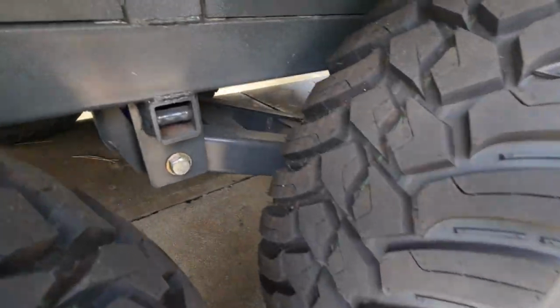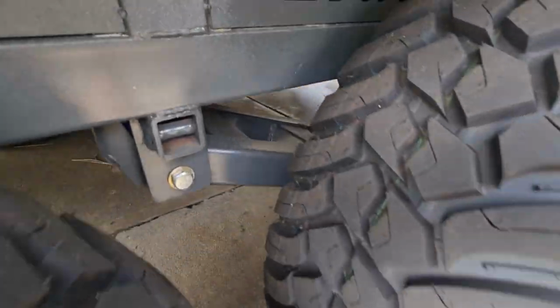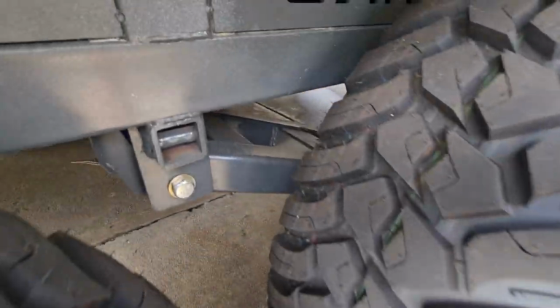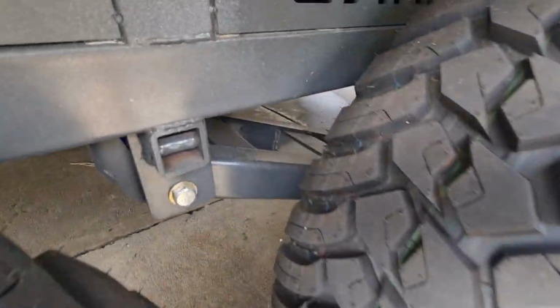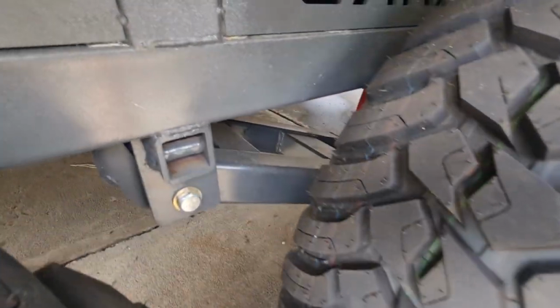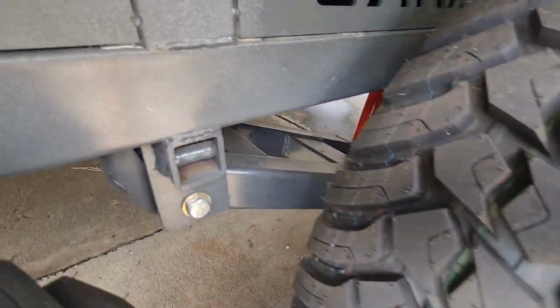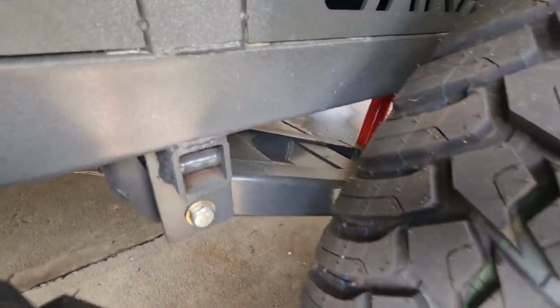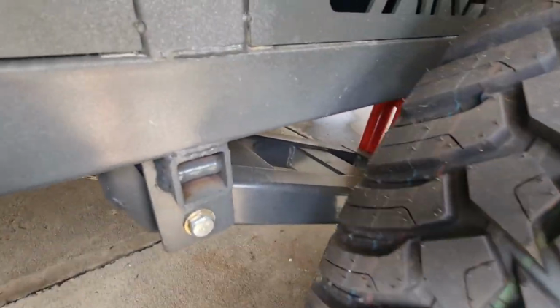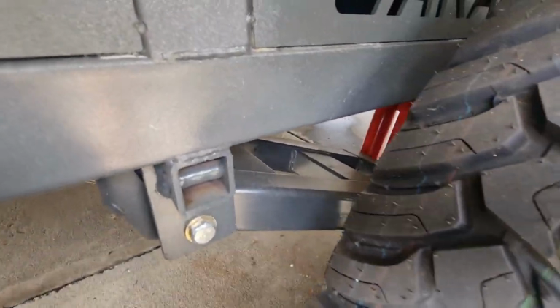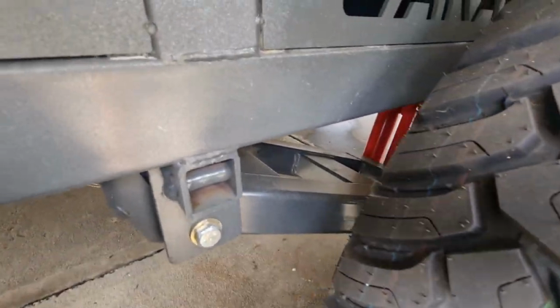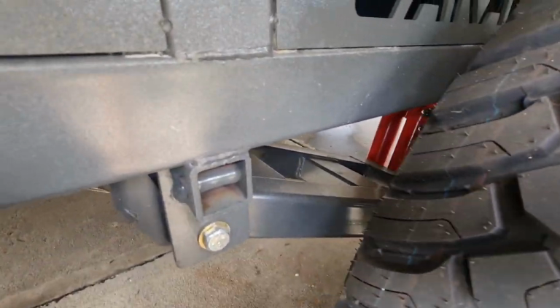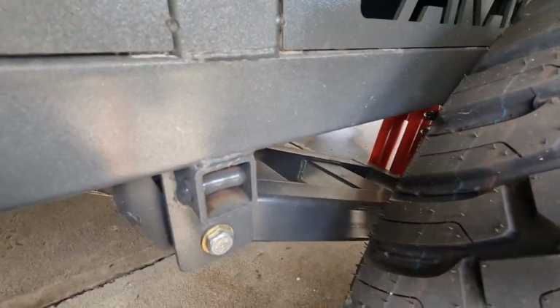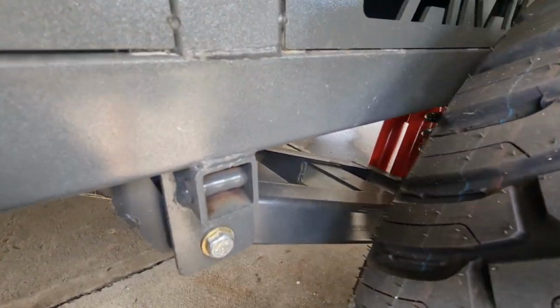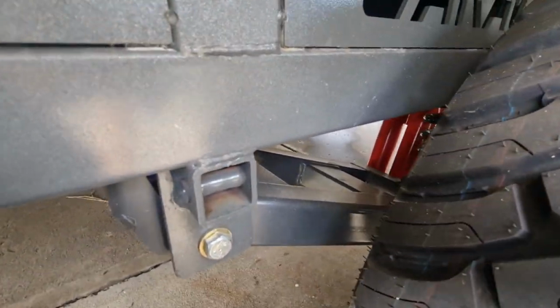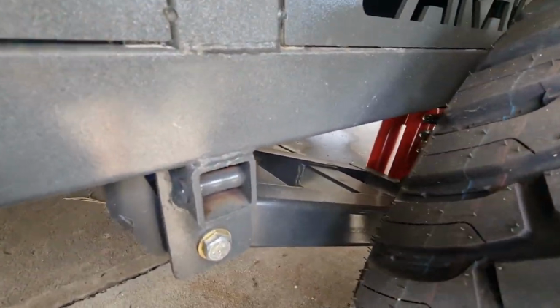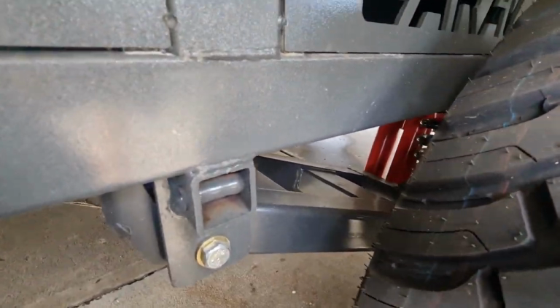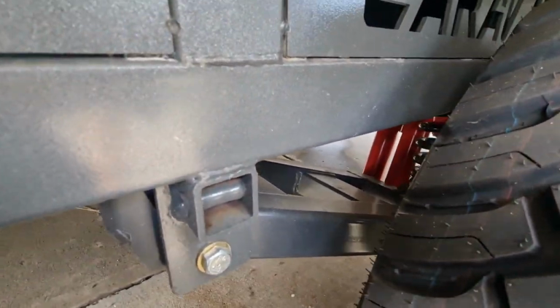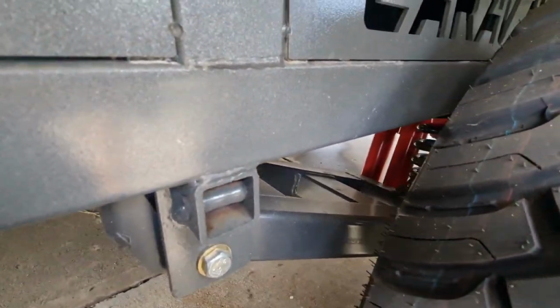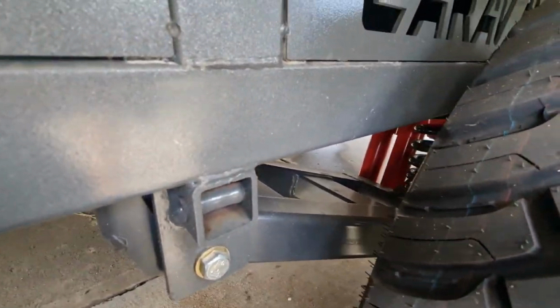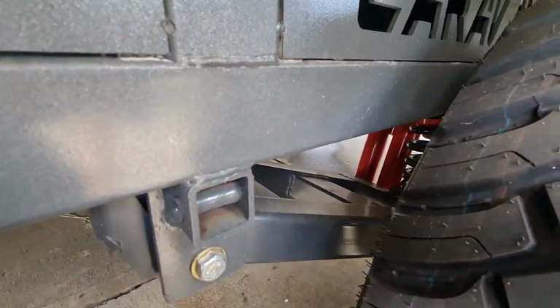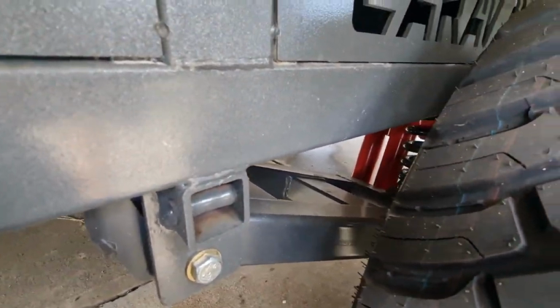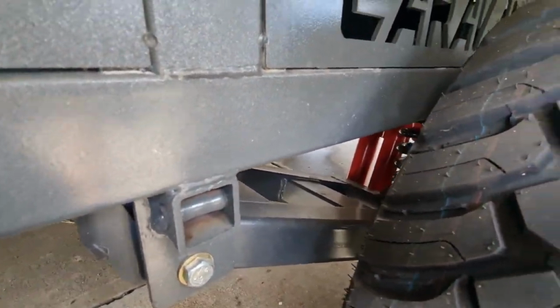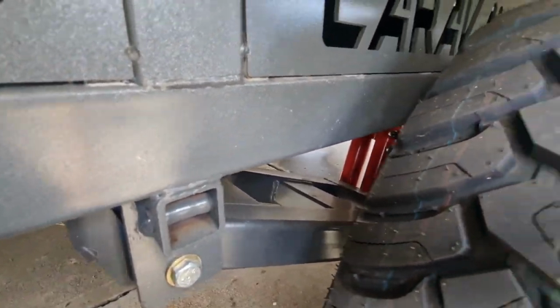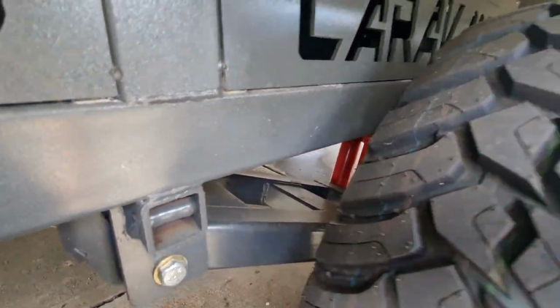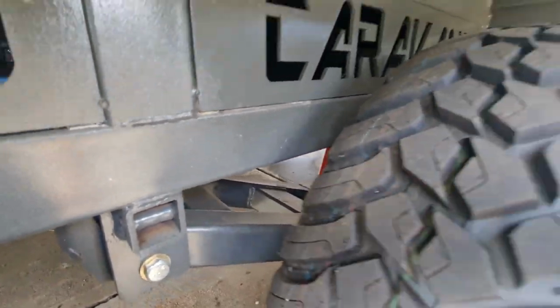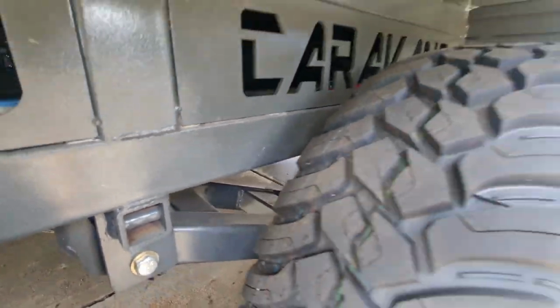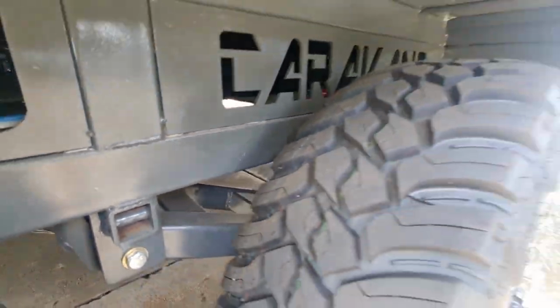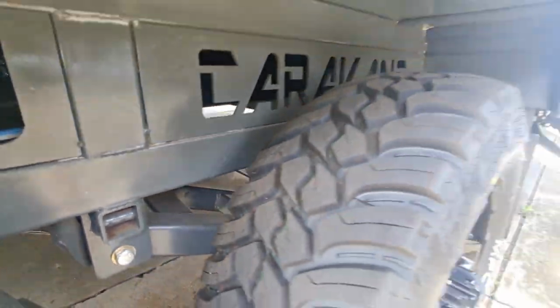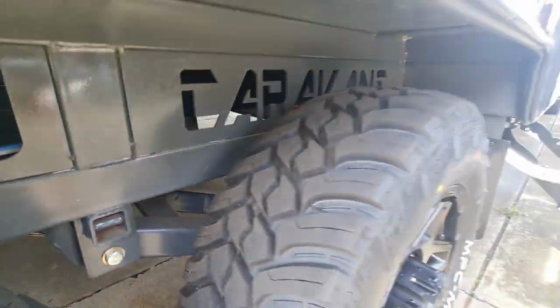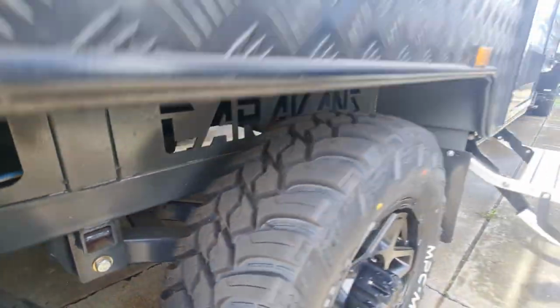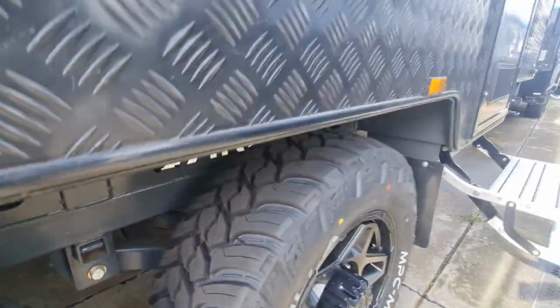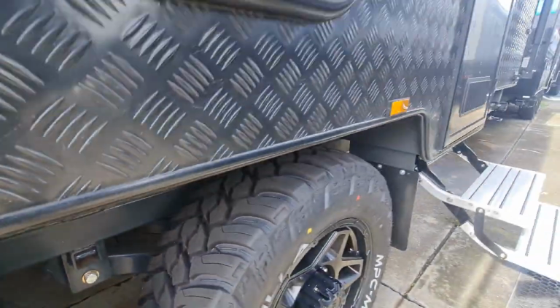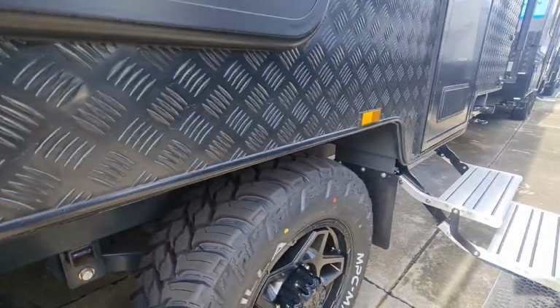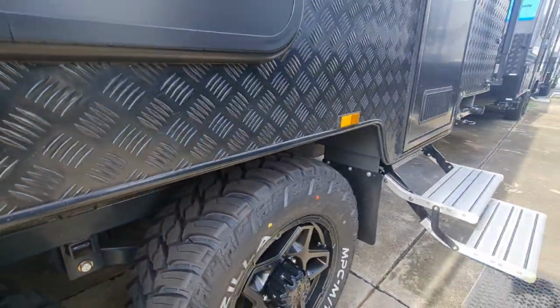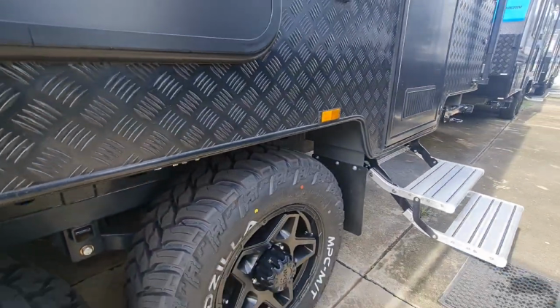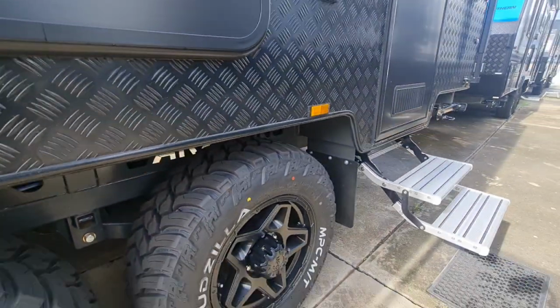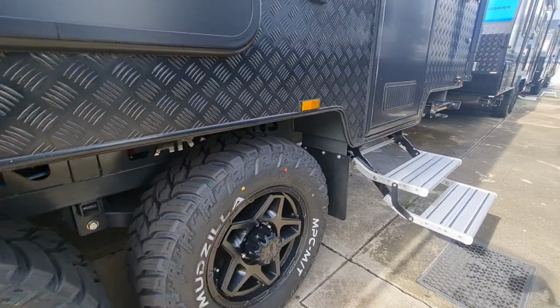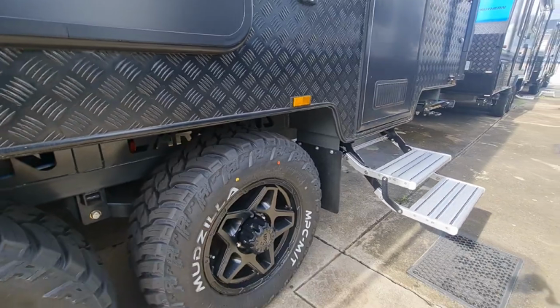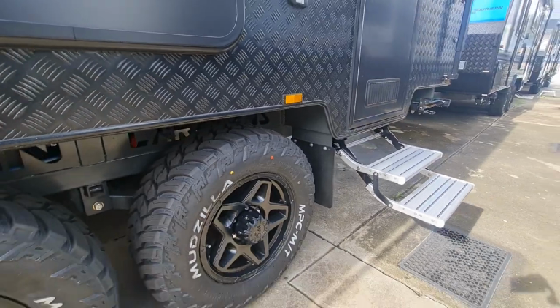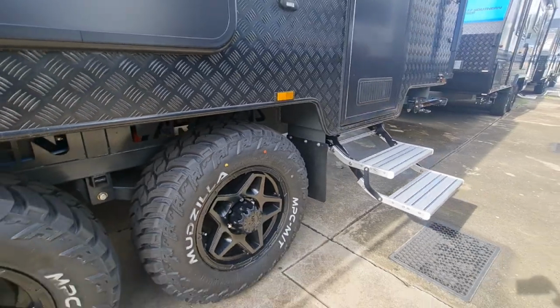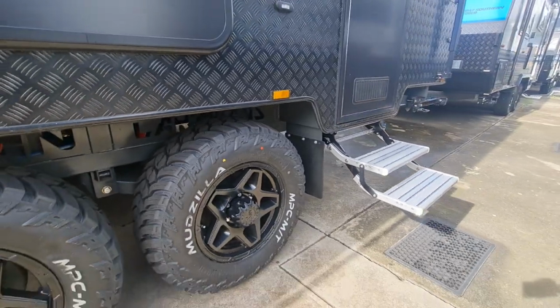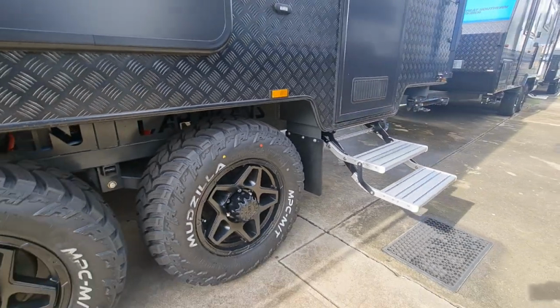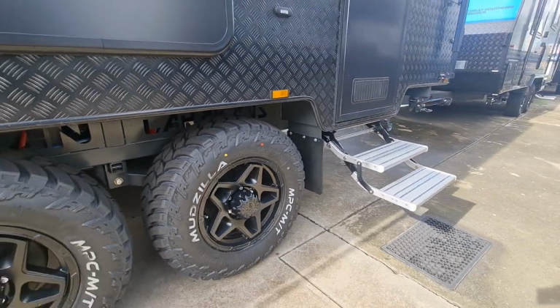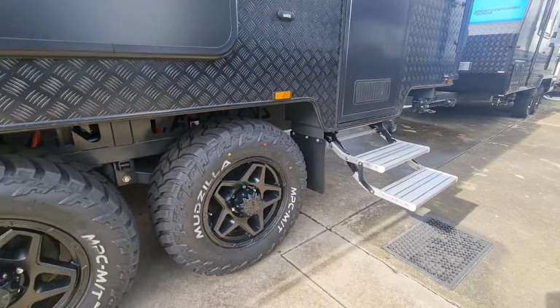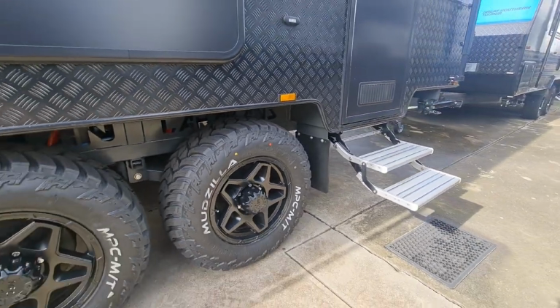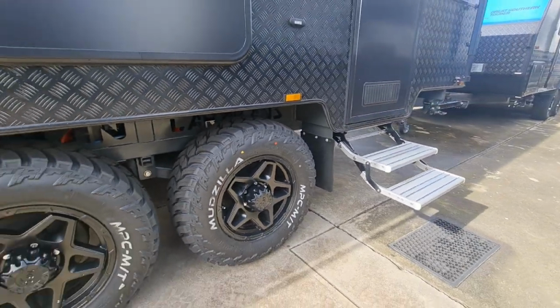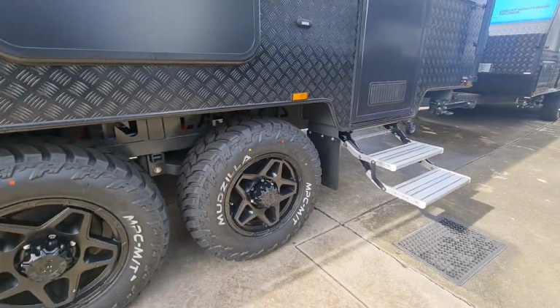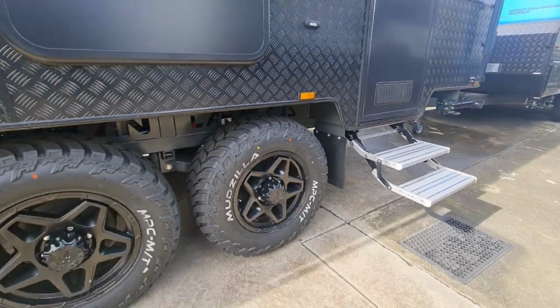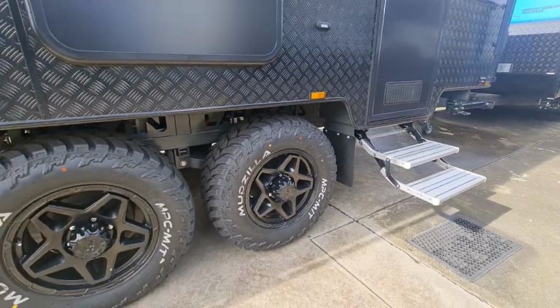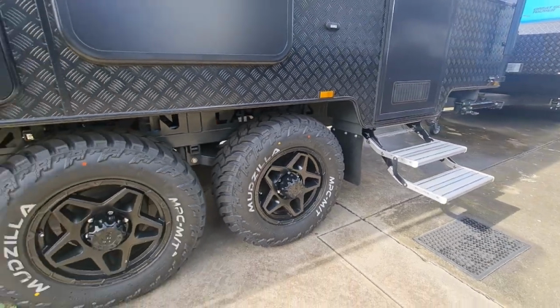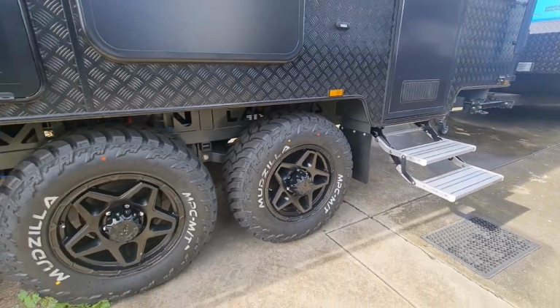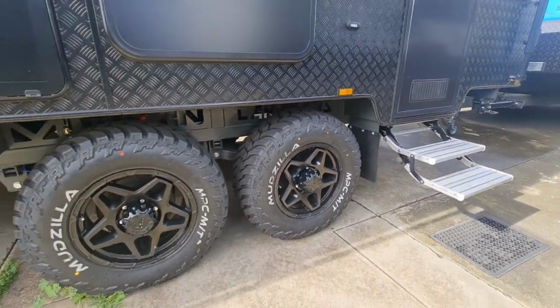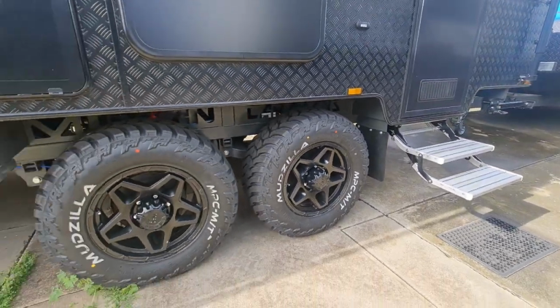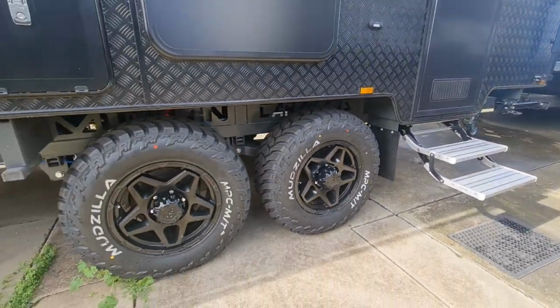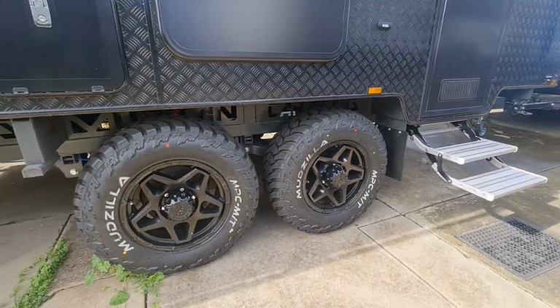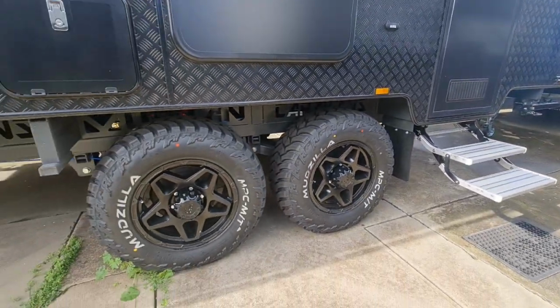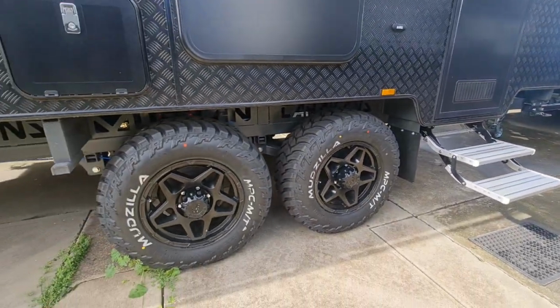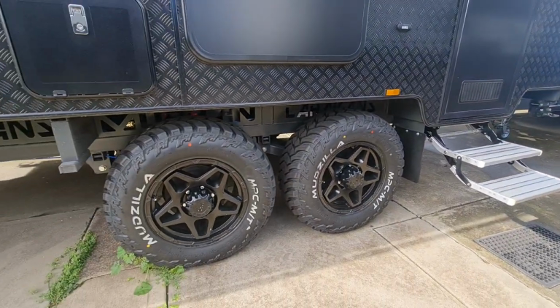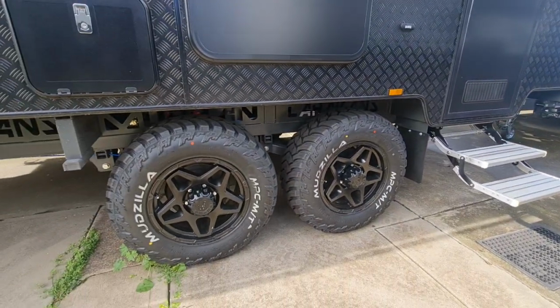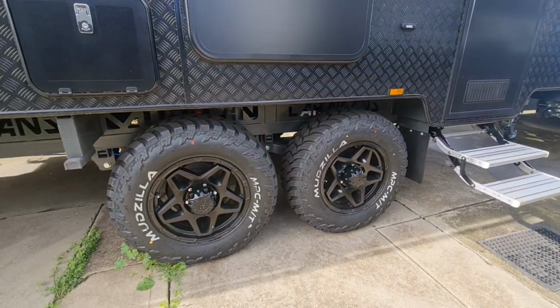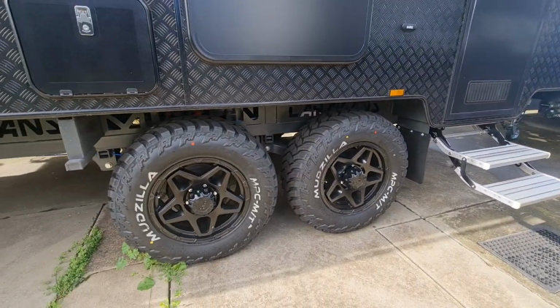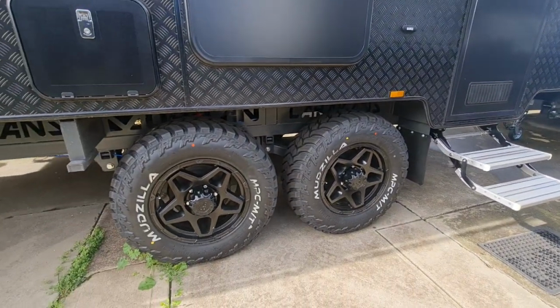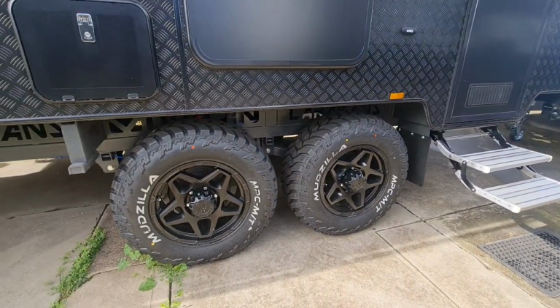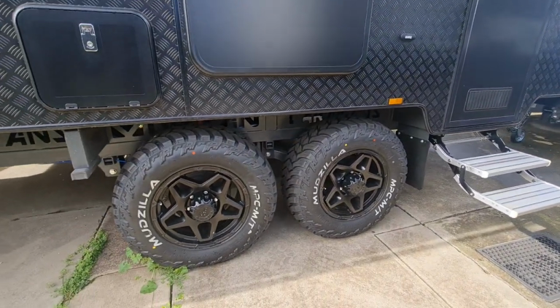Twin shock suspension and she's riding on a flat floor. A little peek in at the twin shock there. You've got a 17-inch wheel on a mud terrain tyre.